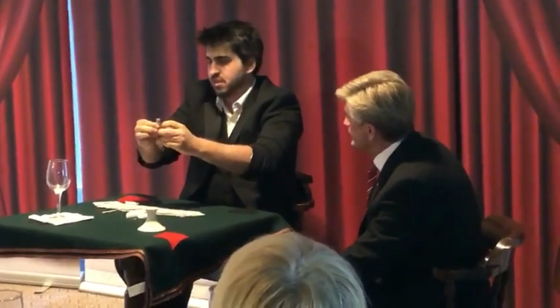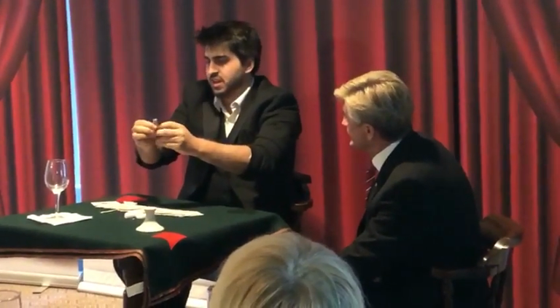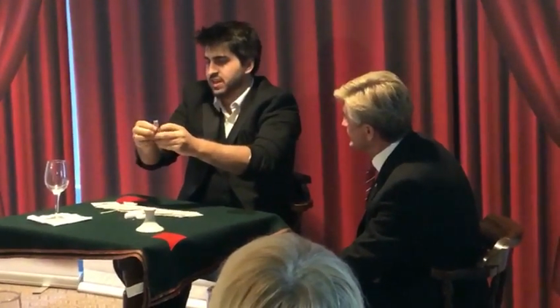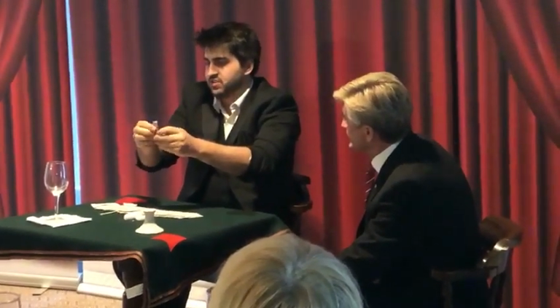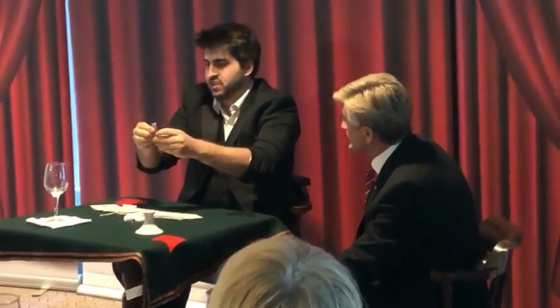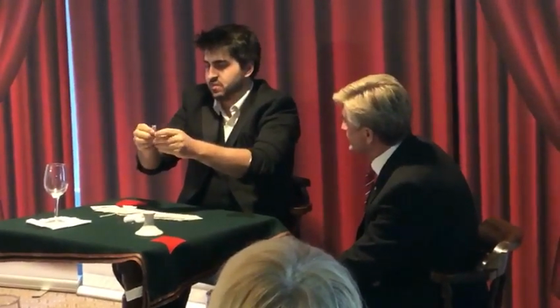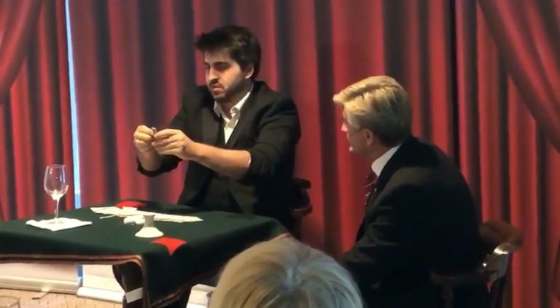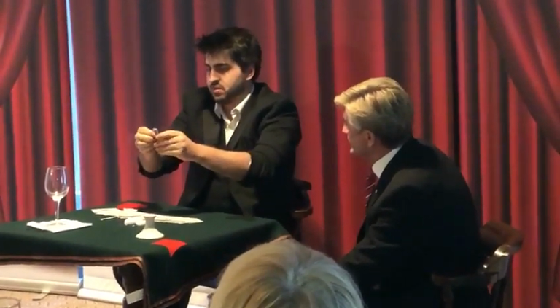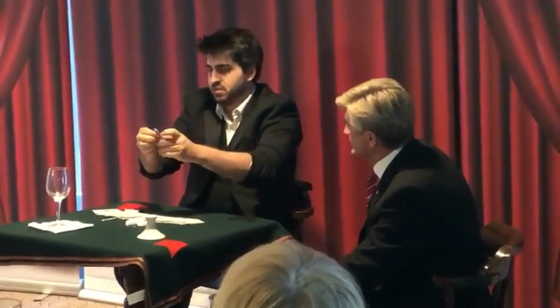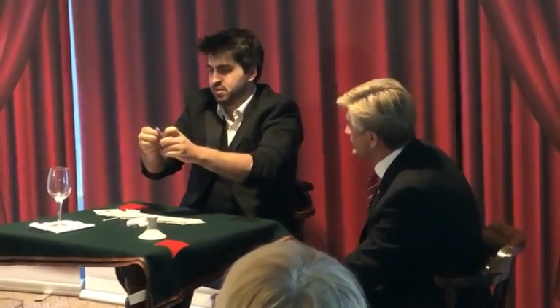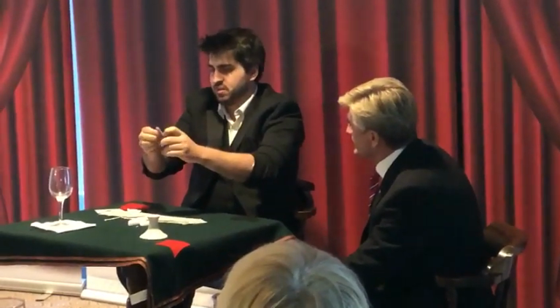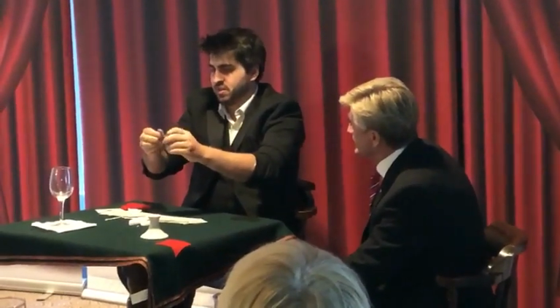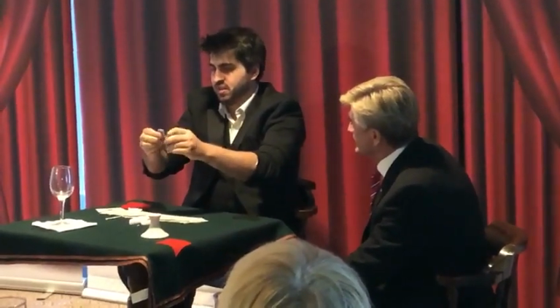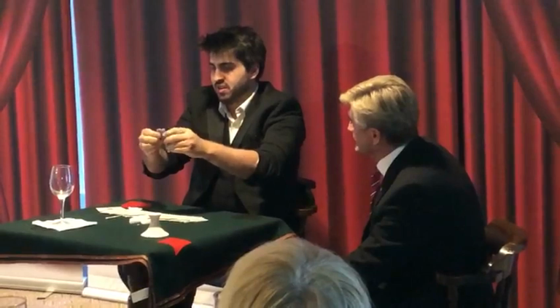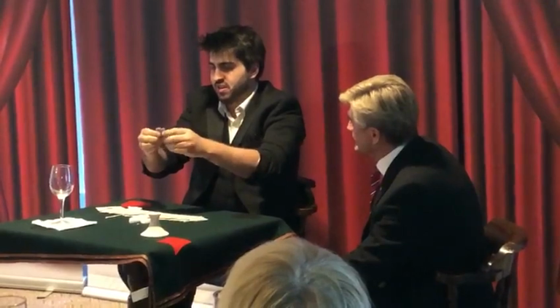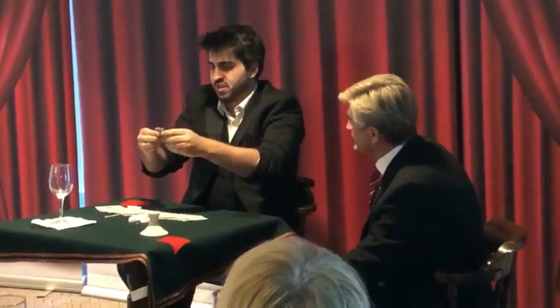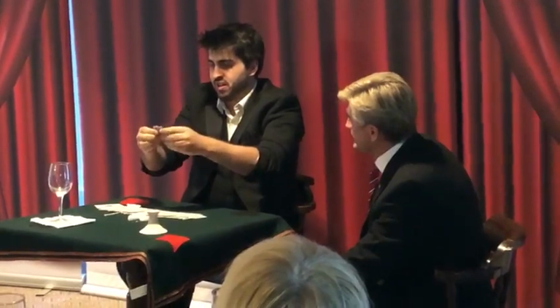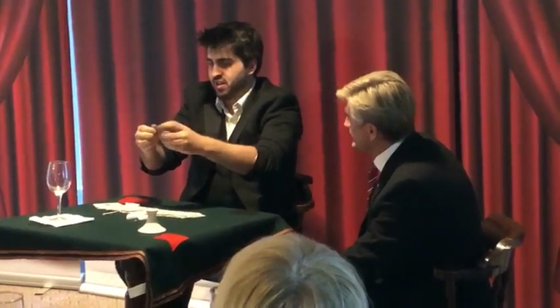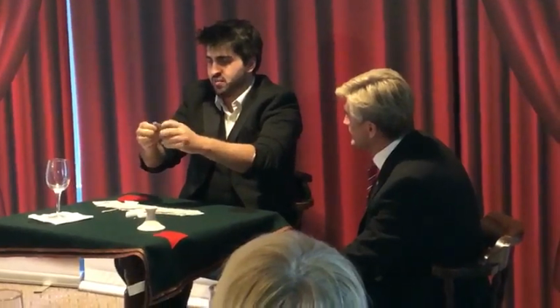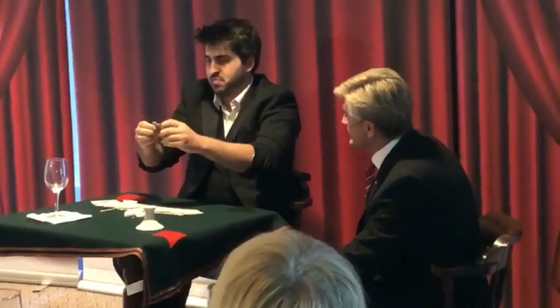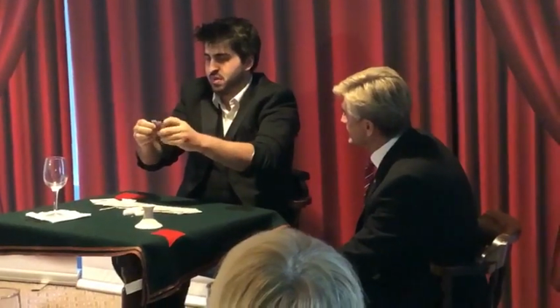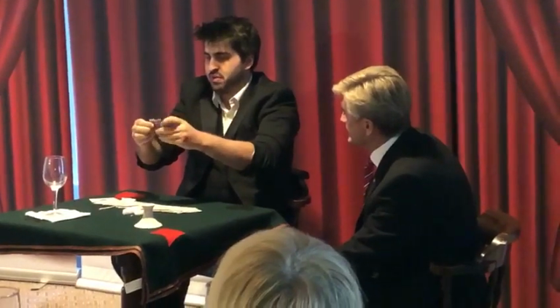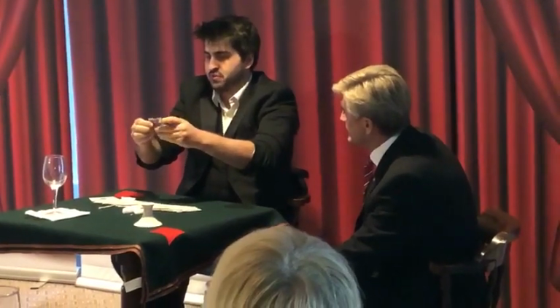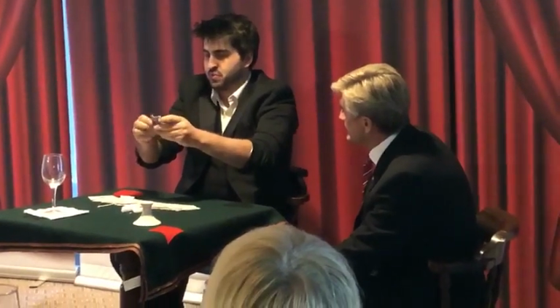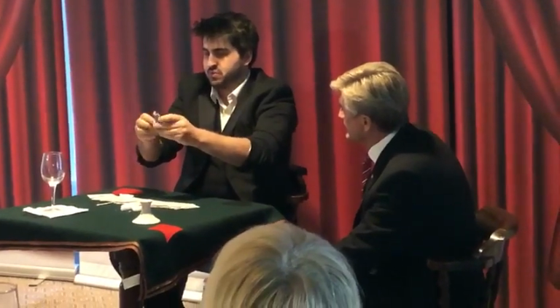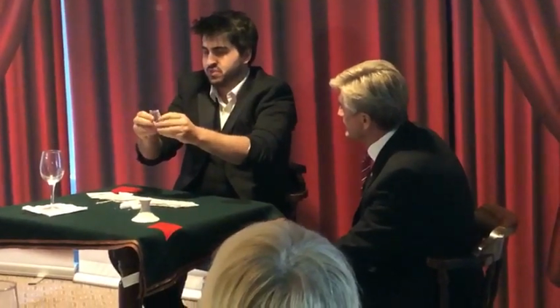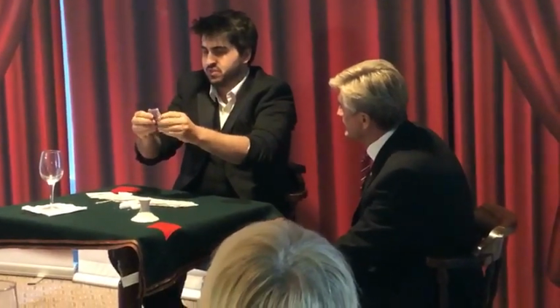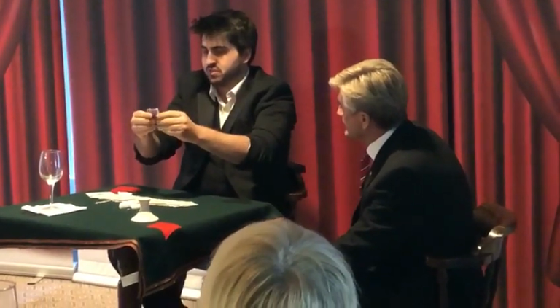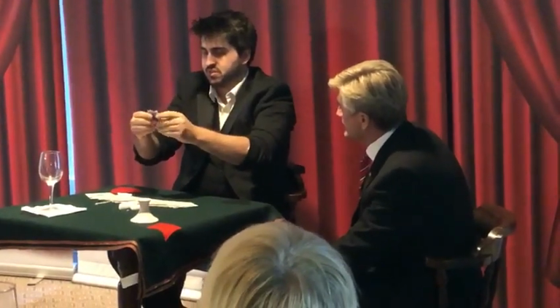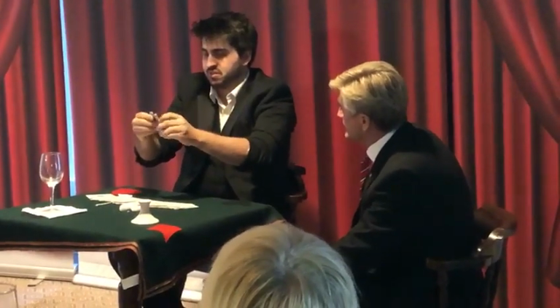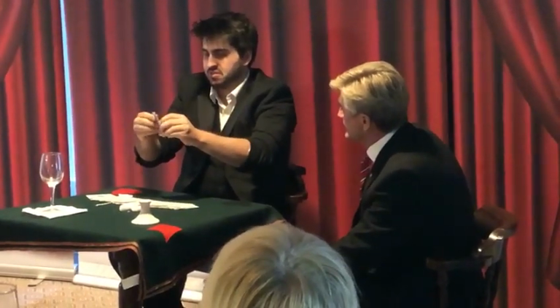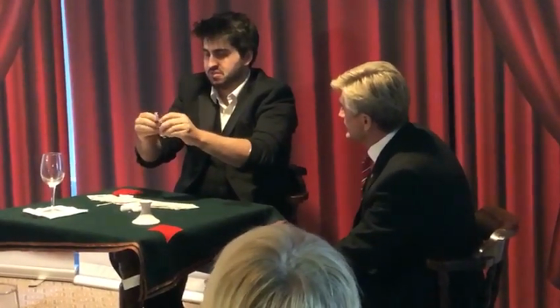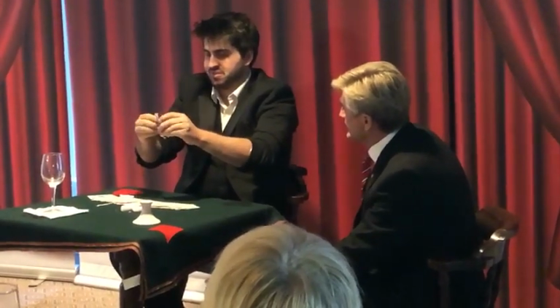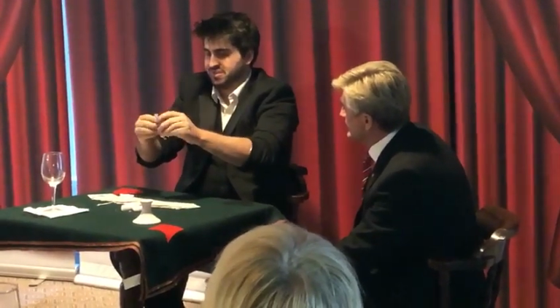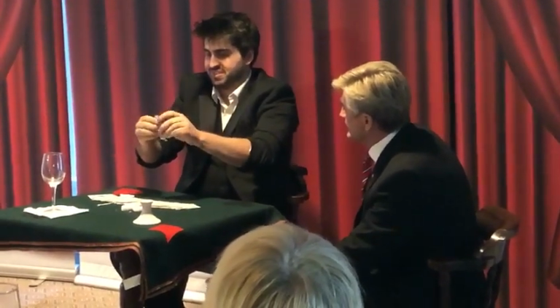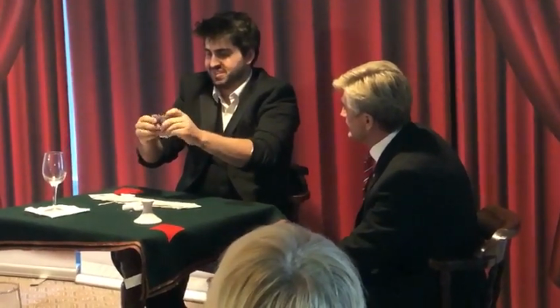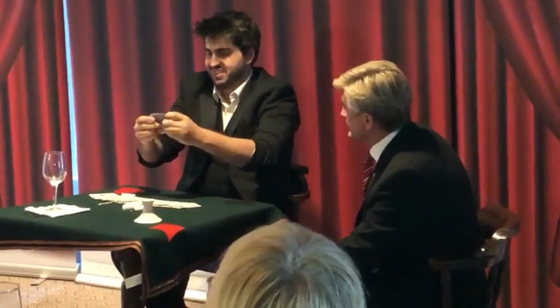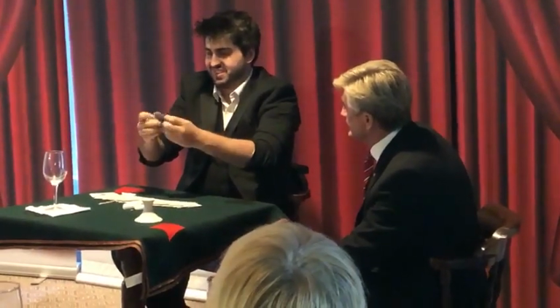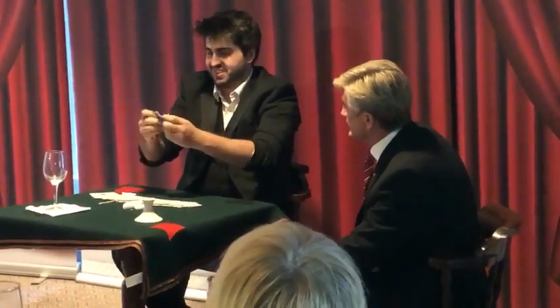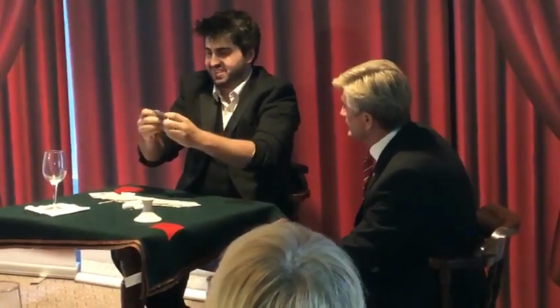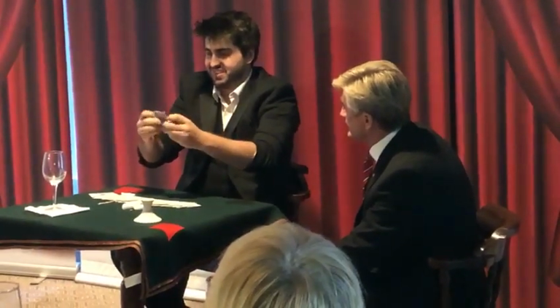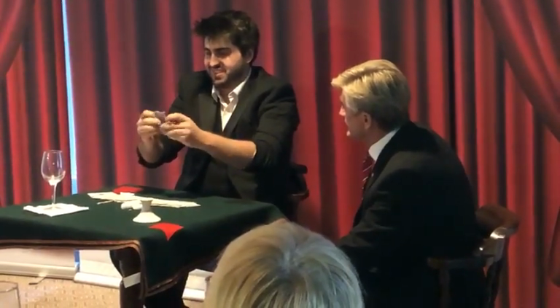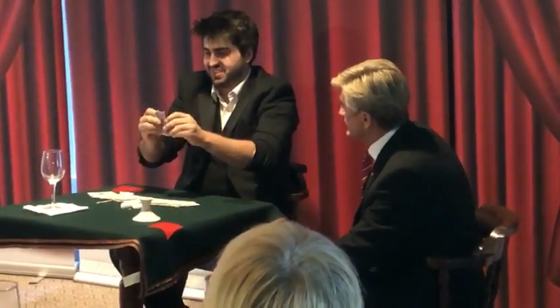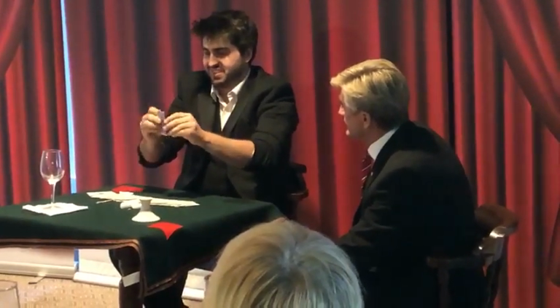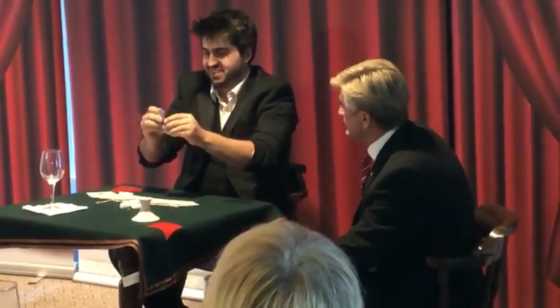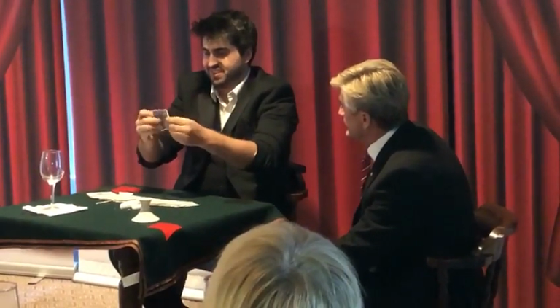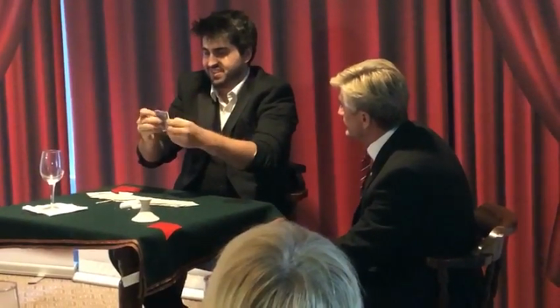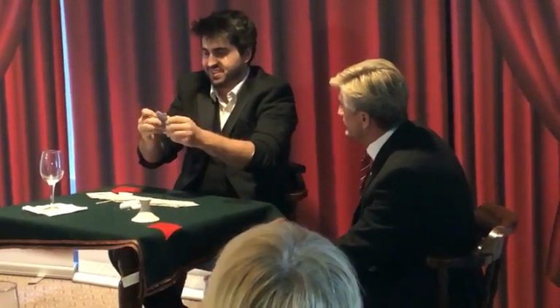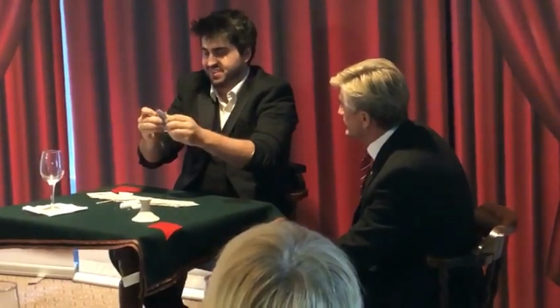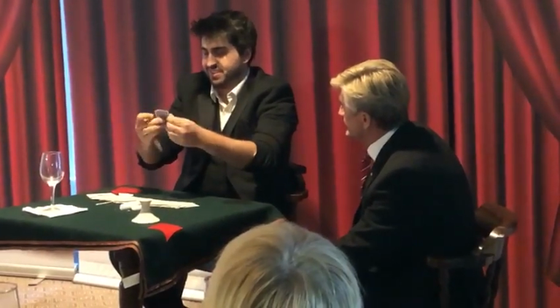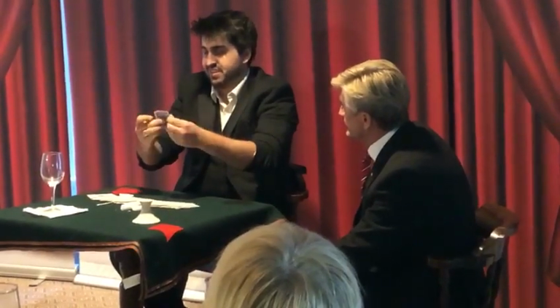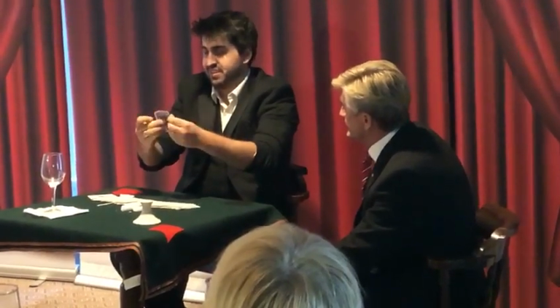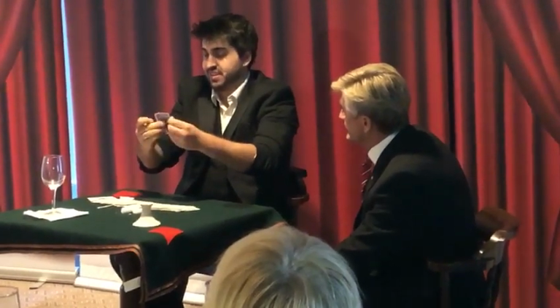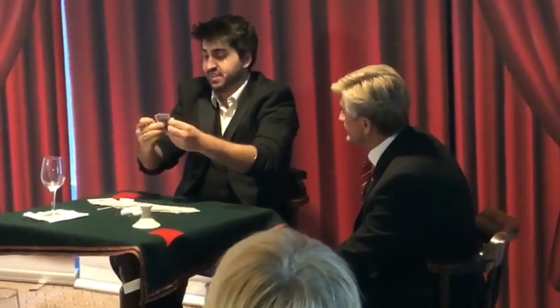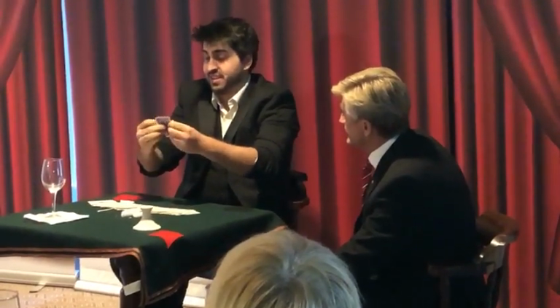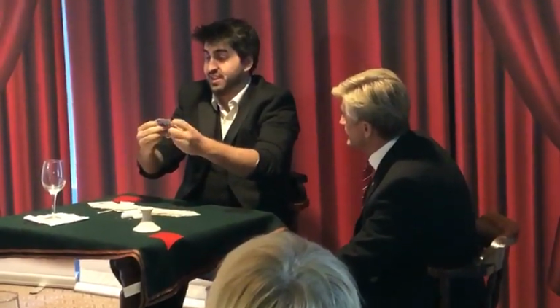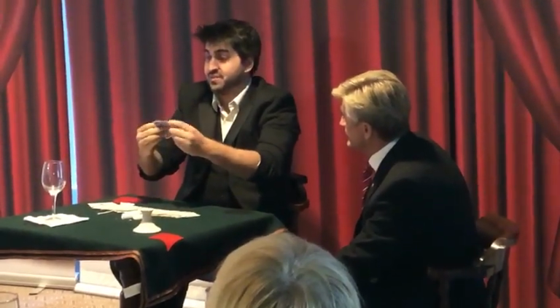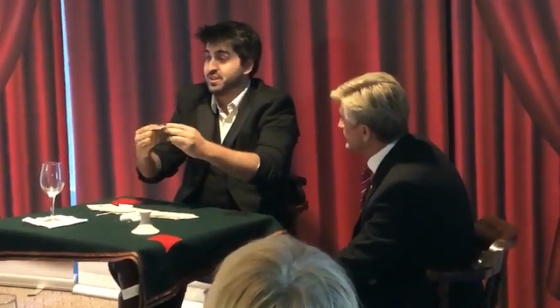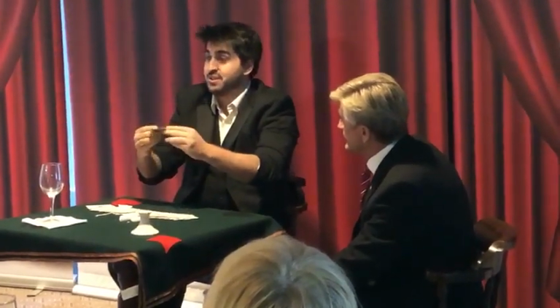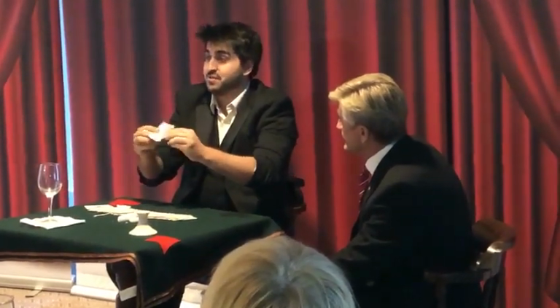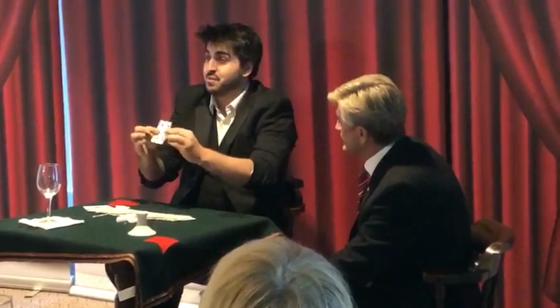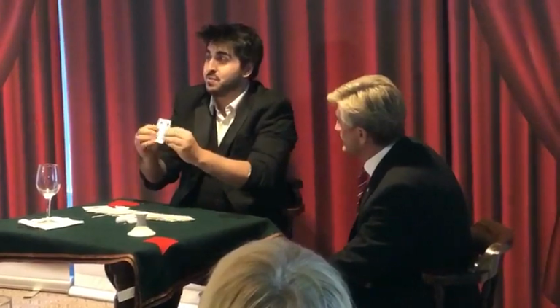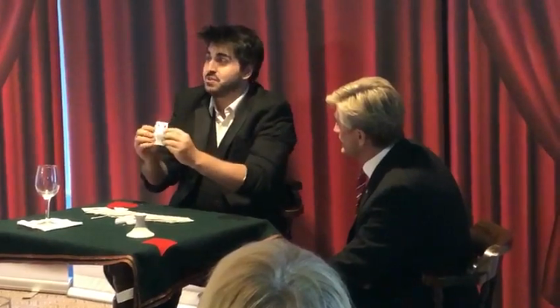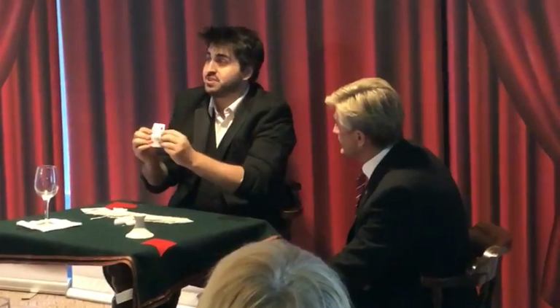Ladies and gentlemen, I've been Miles Thornton, and I thank you so much.